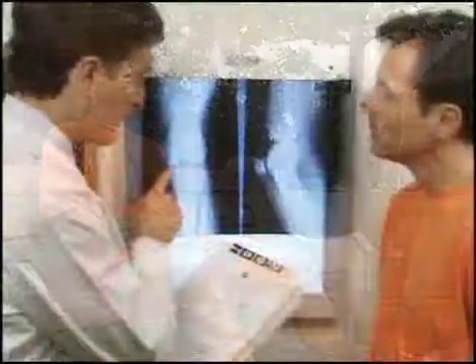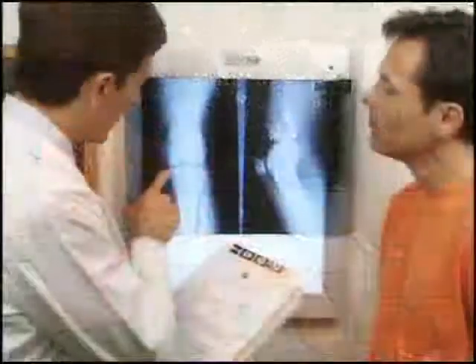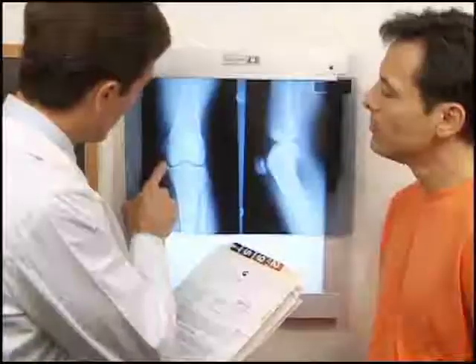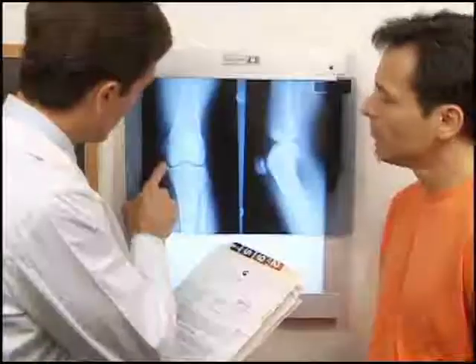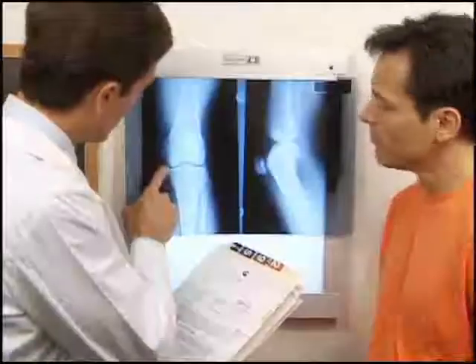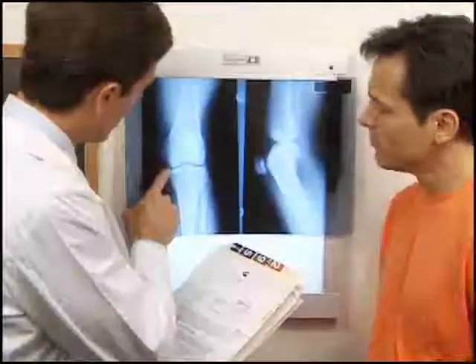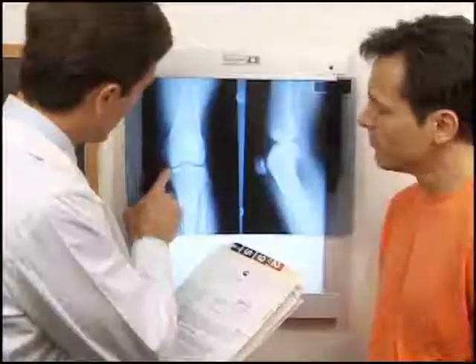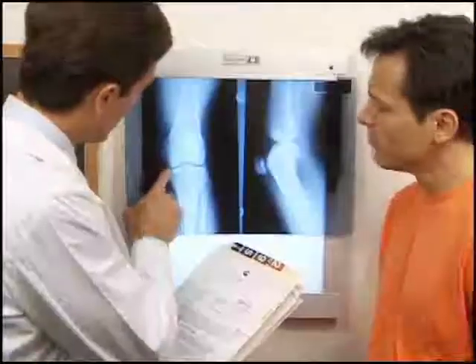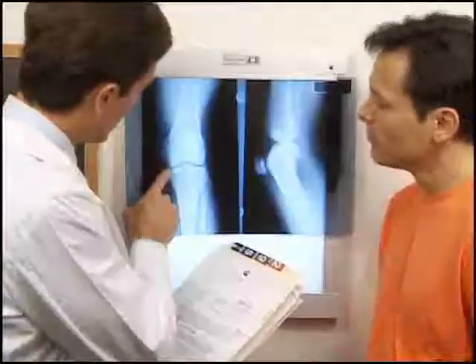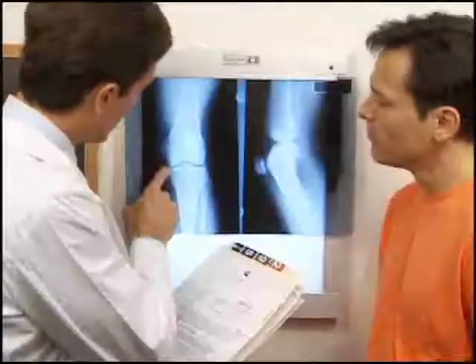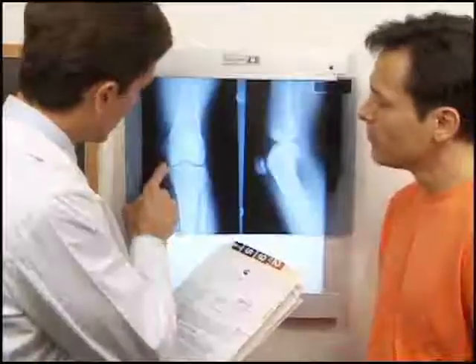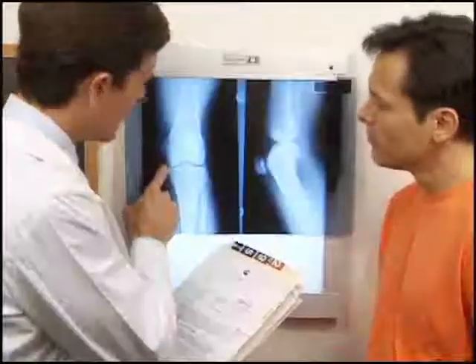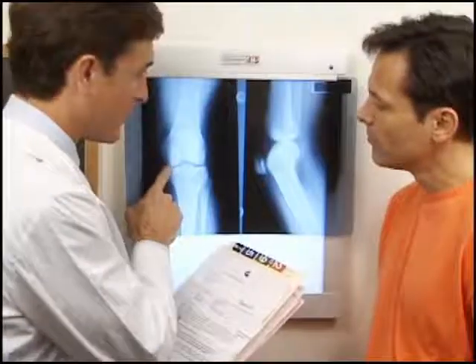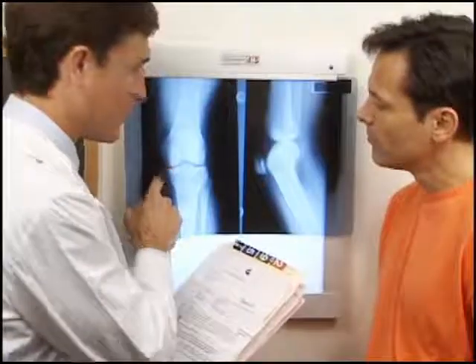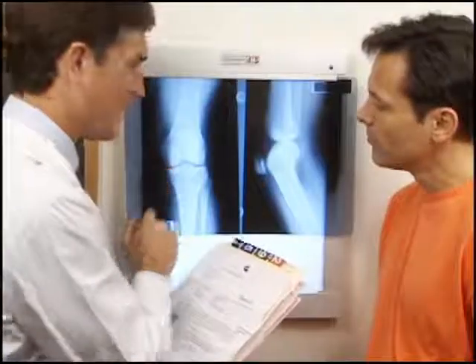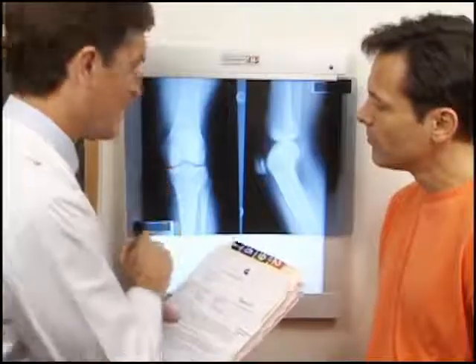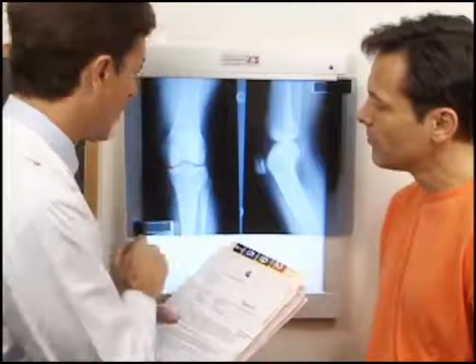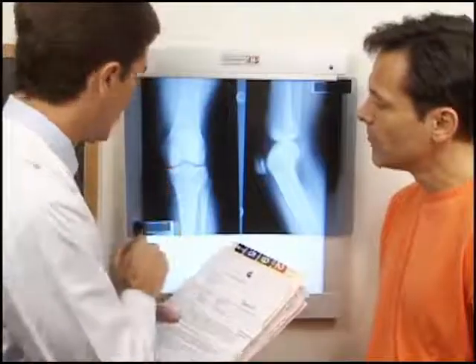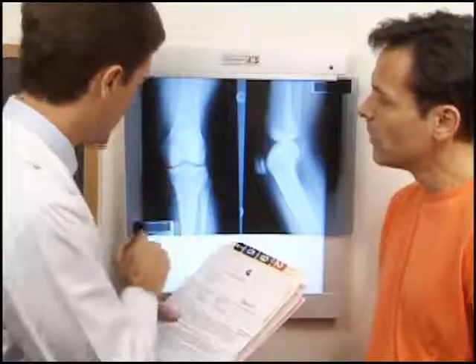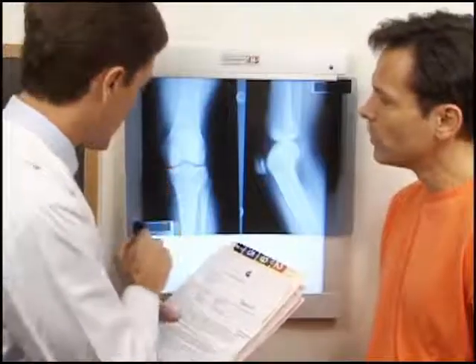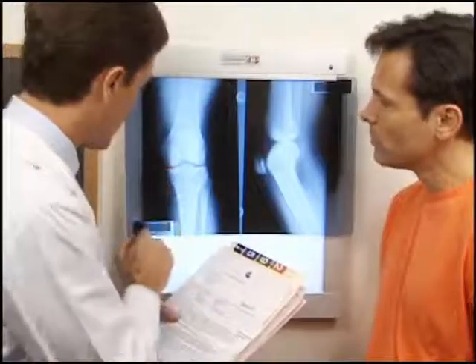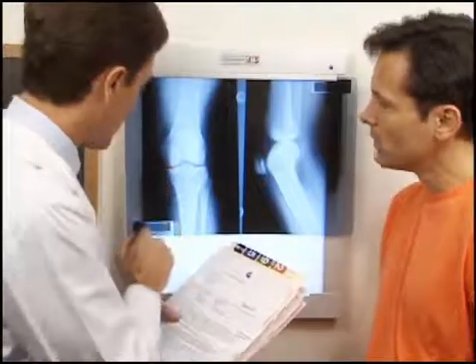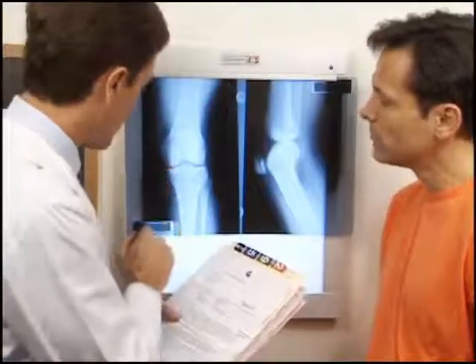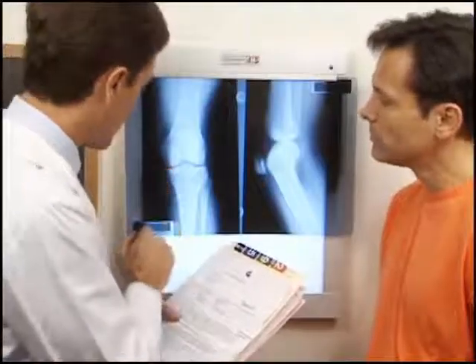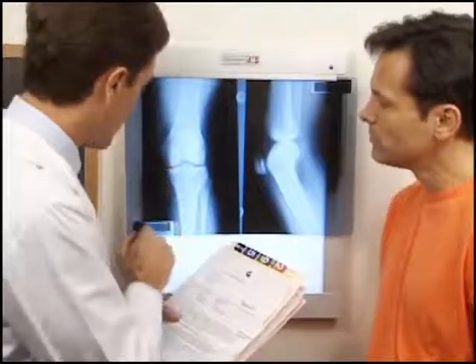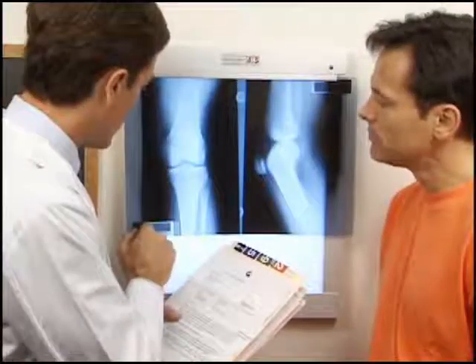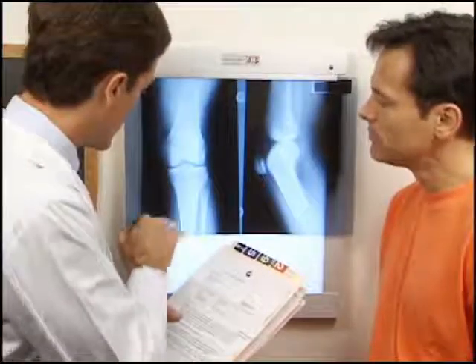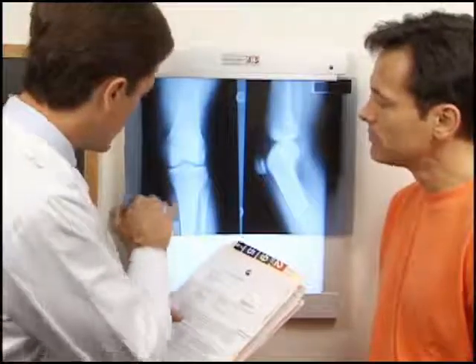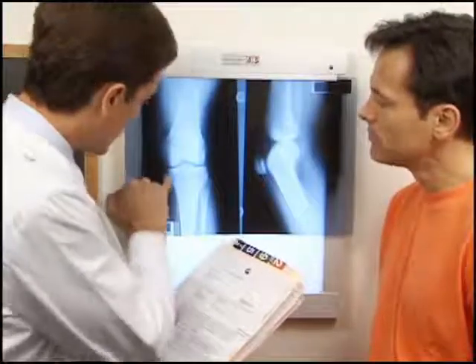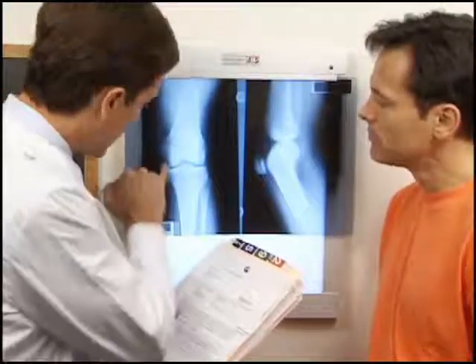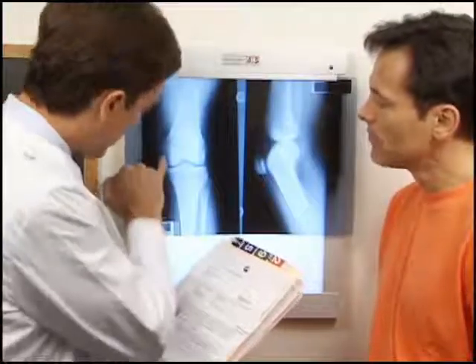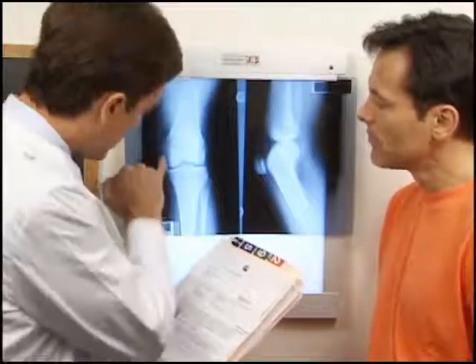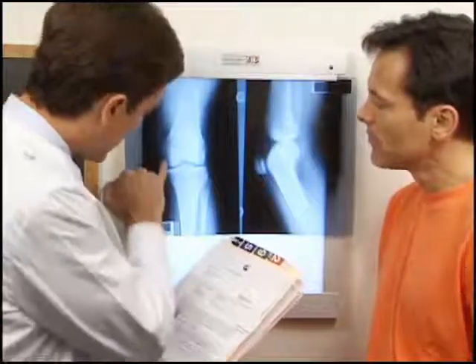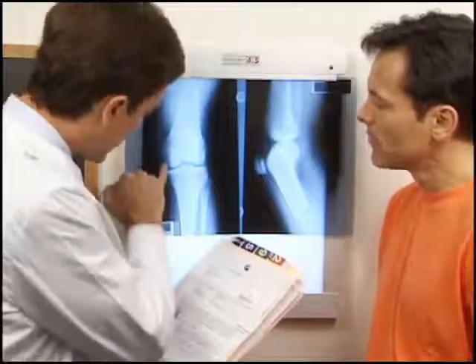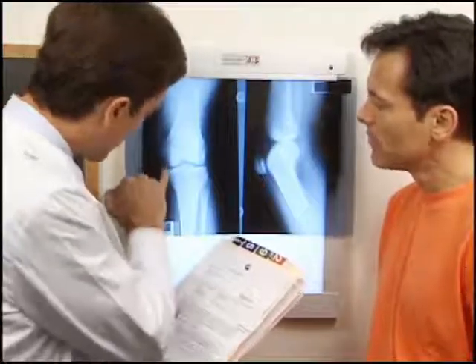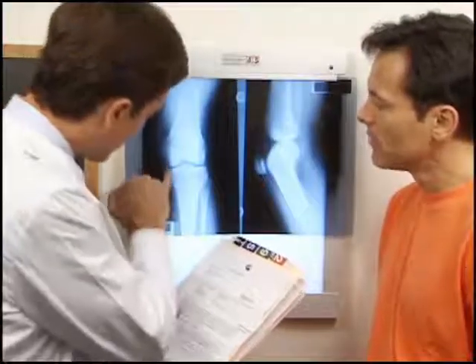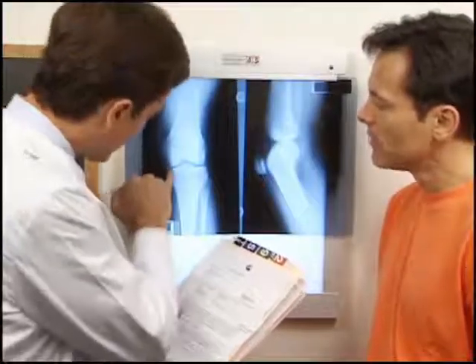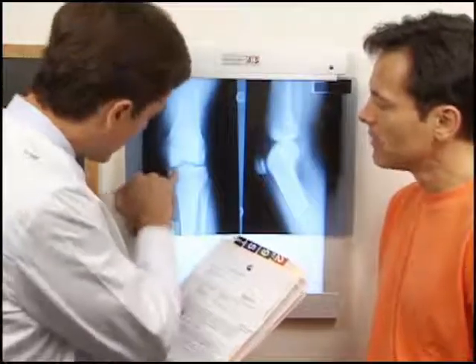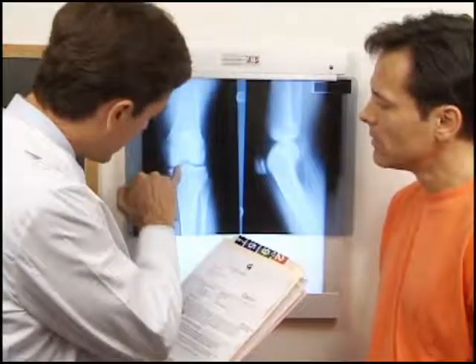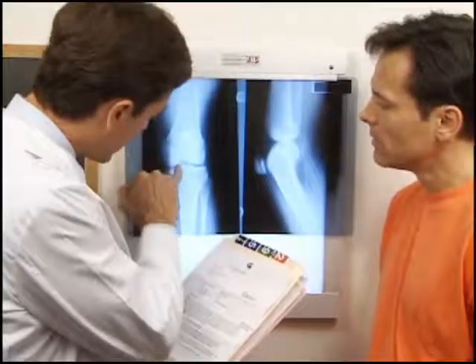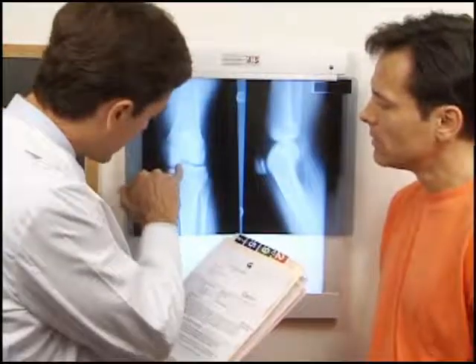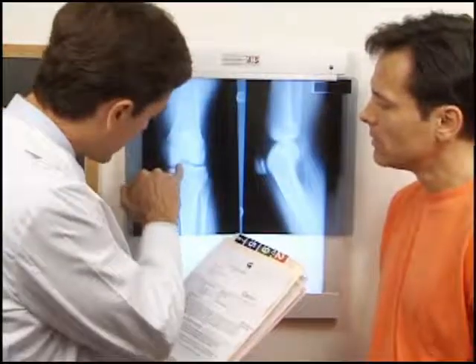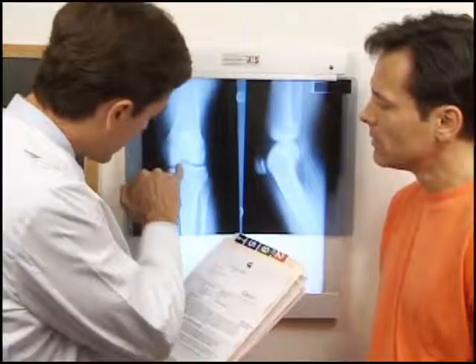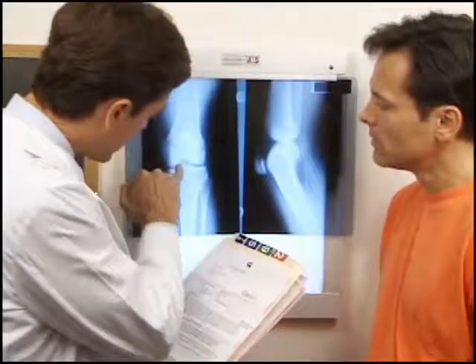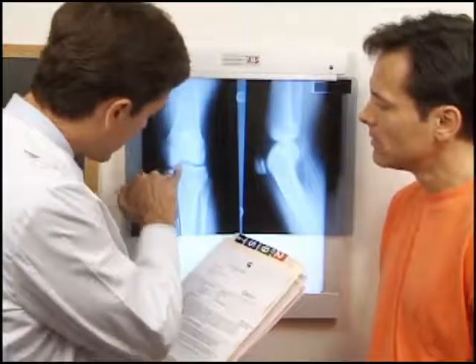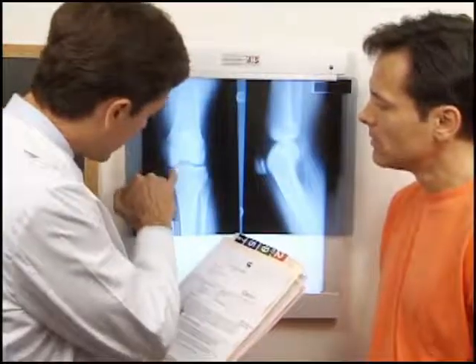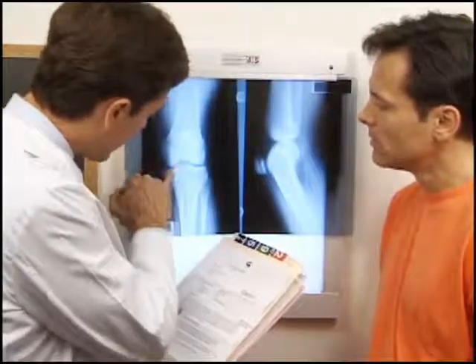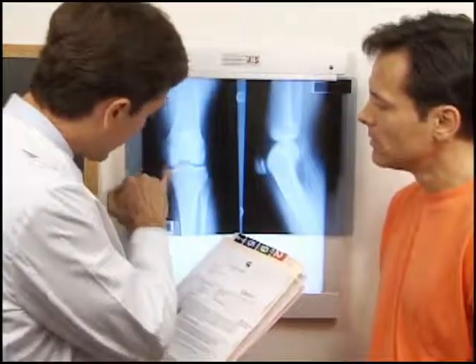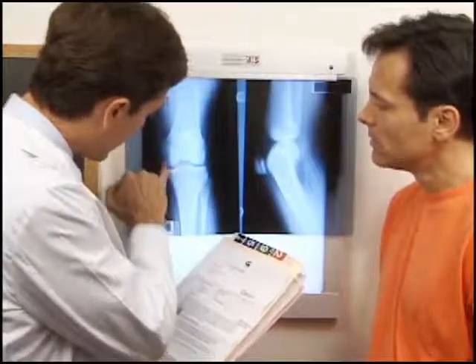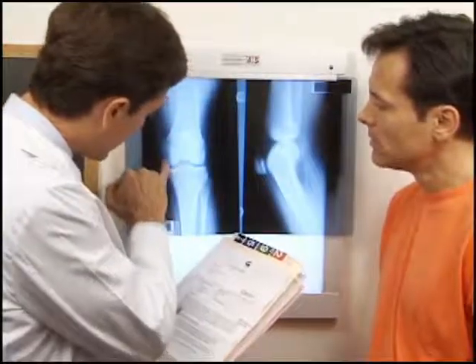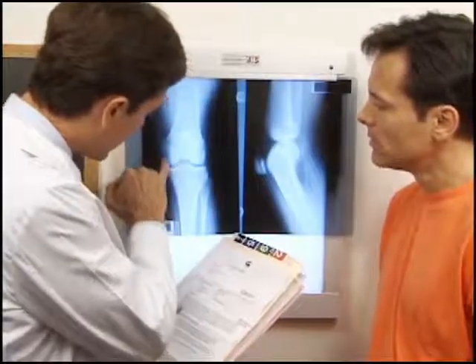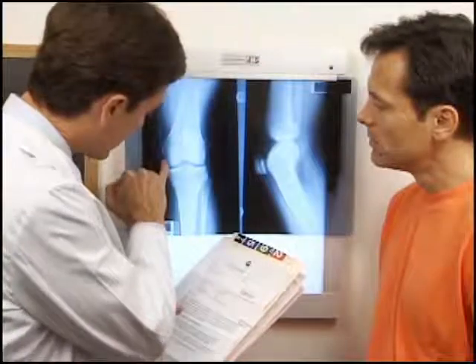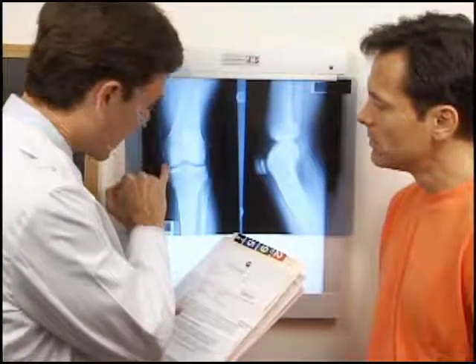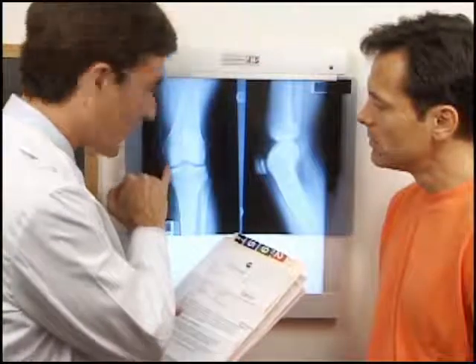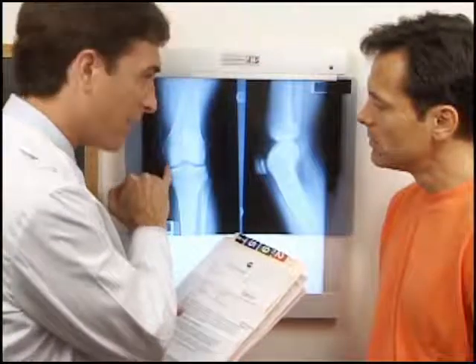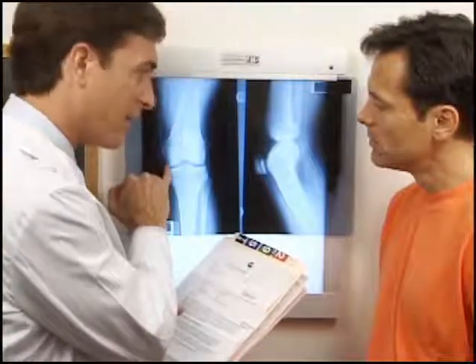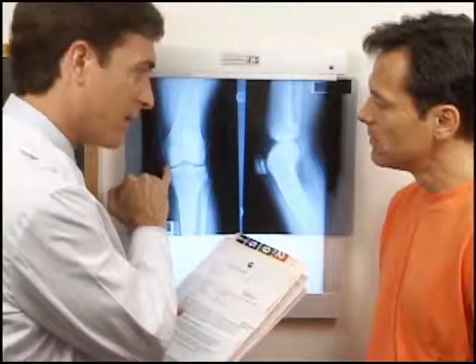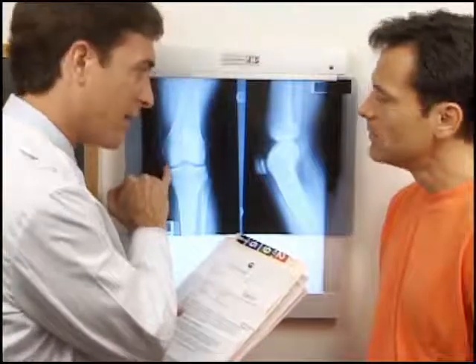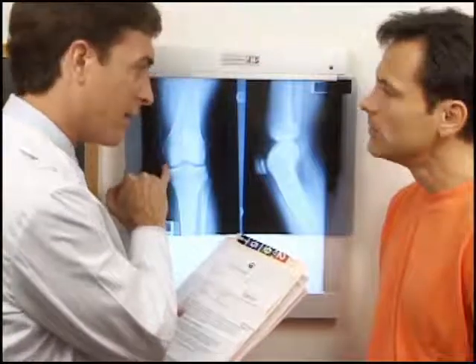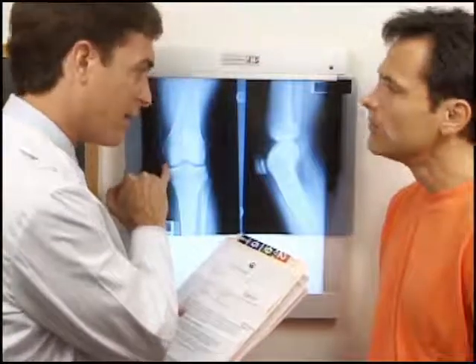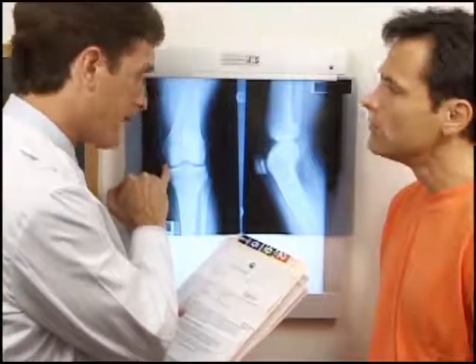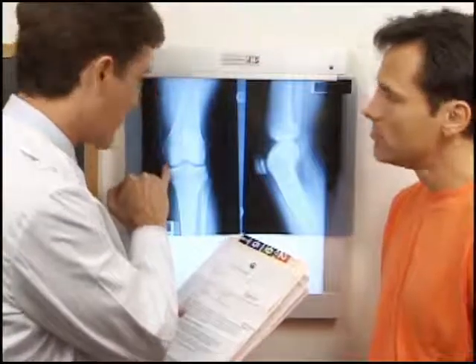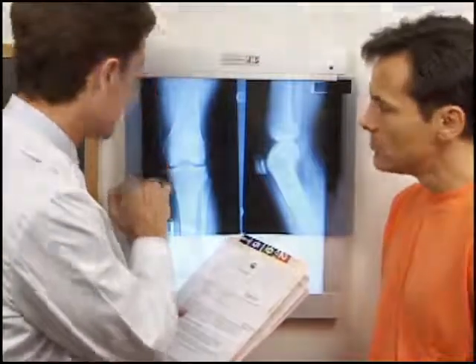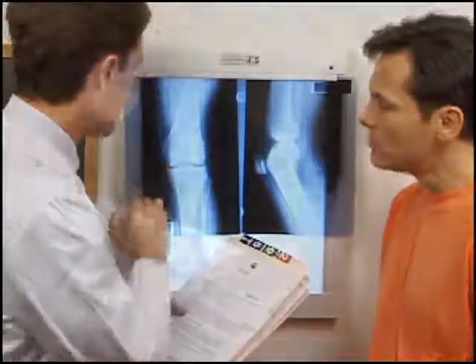Now, thanks to a controlled freezing of donor tissue, we have the ability to transplant meniscus cartilage back into your knee.